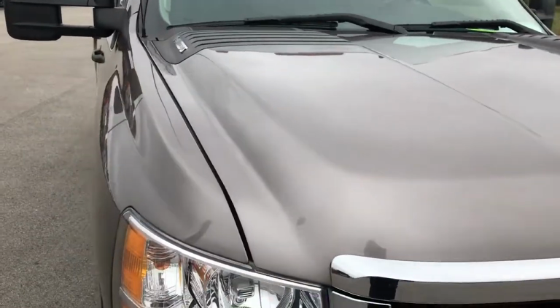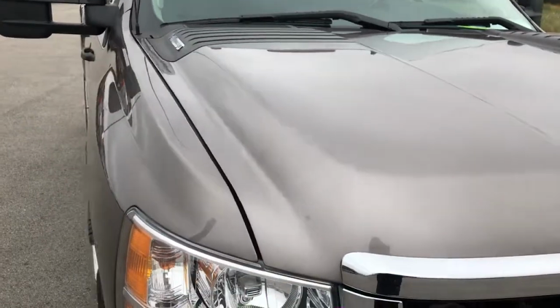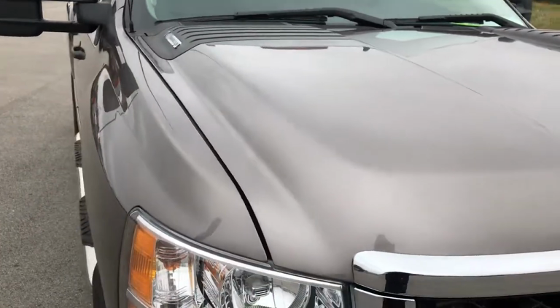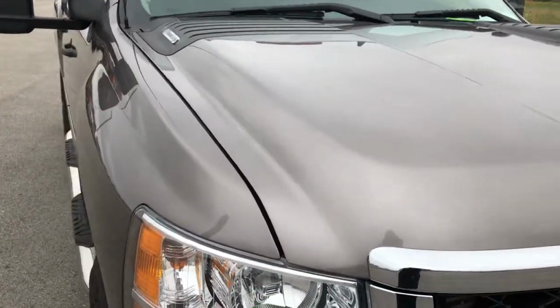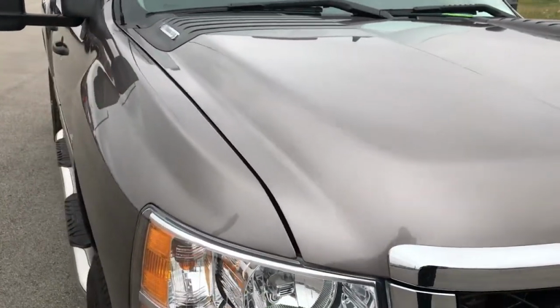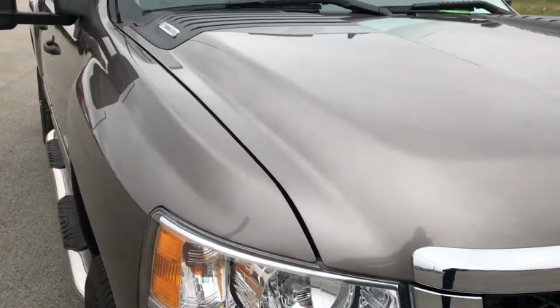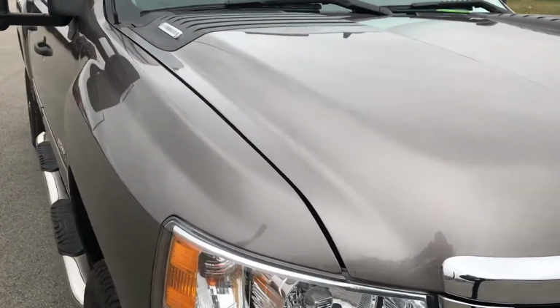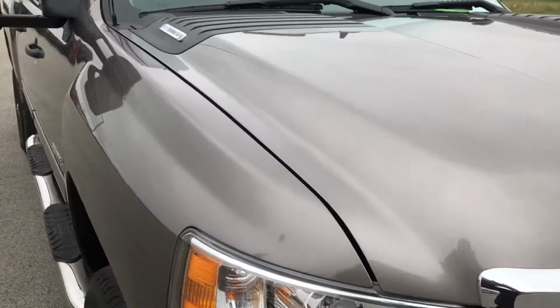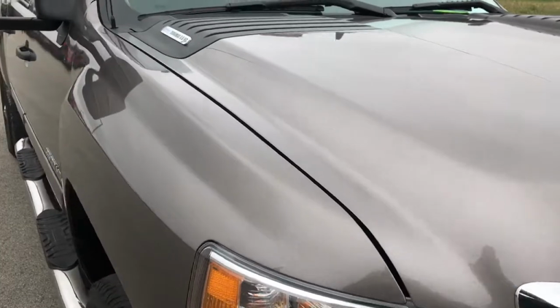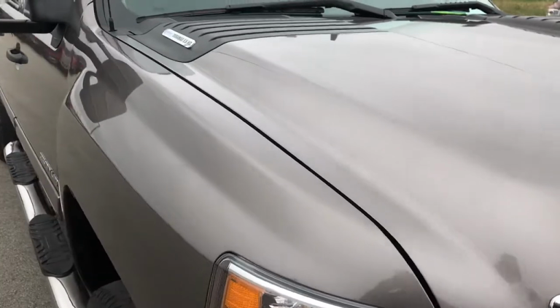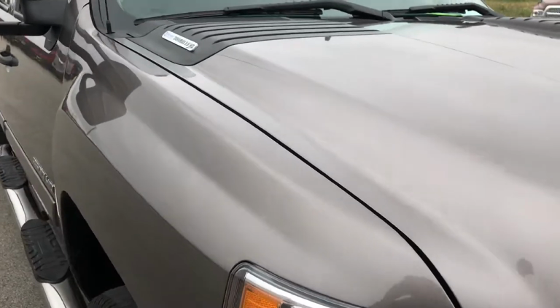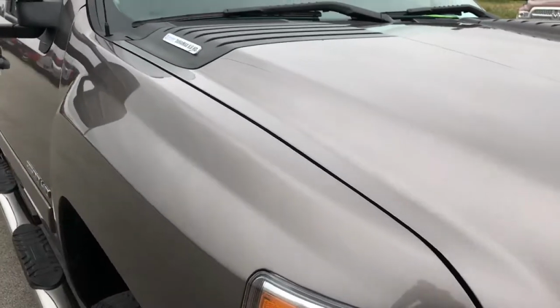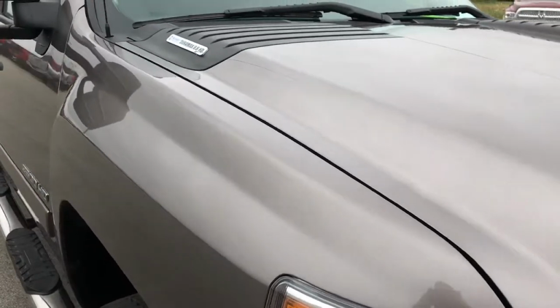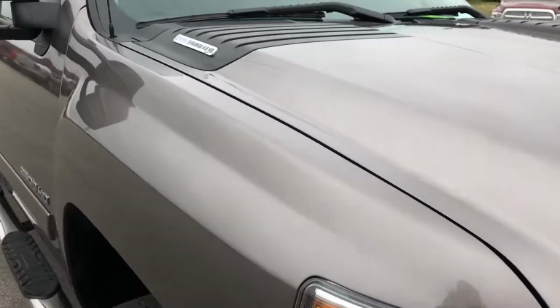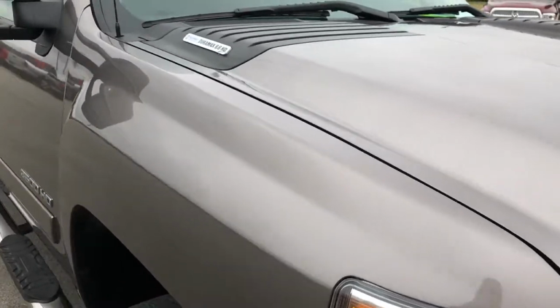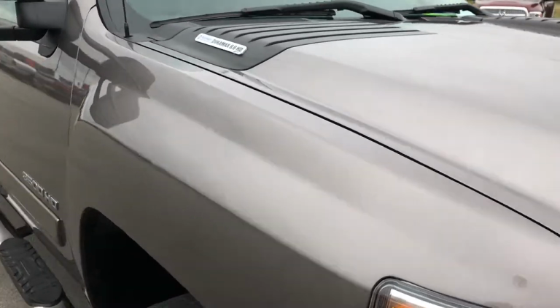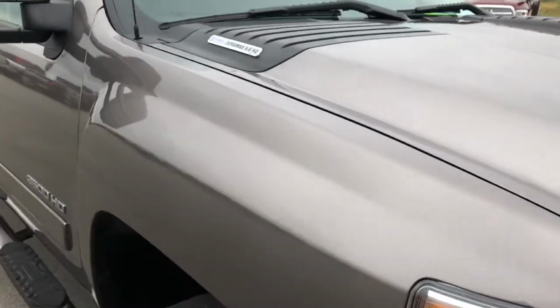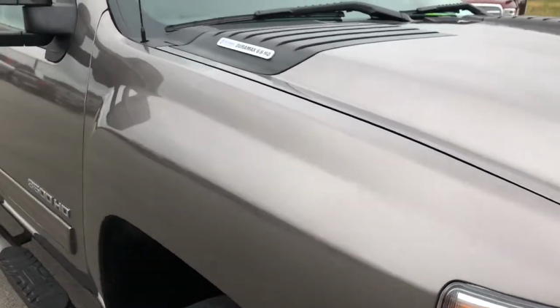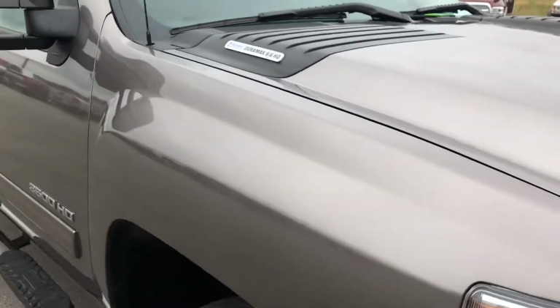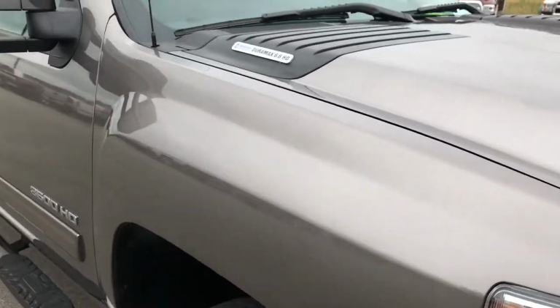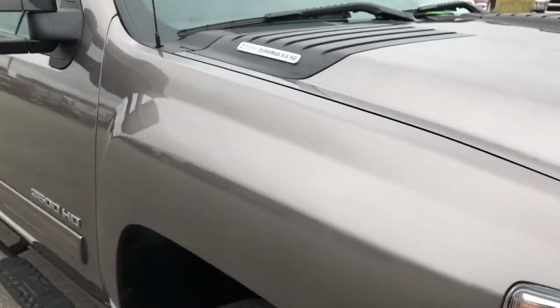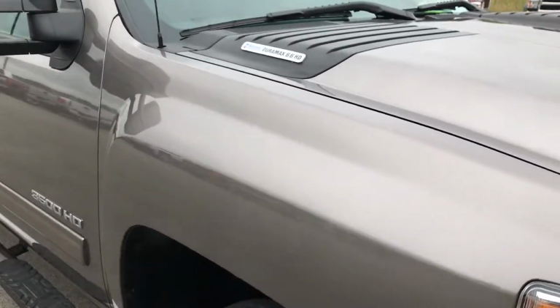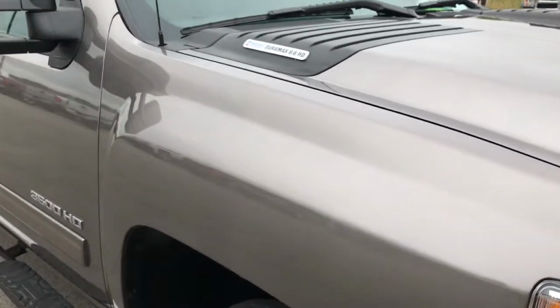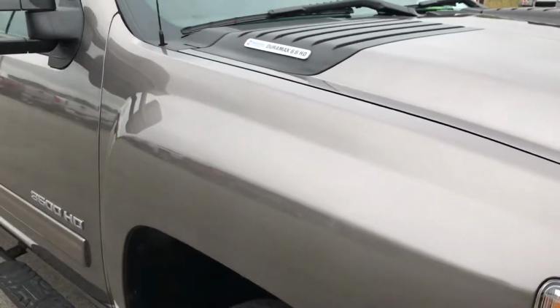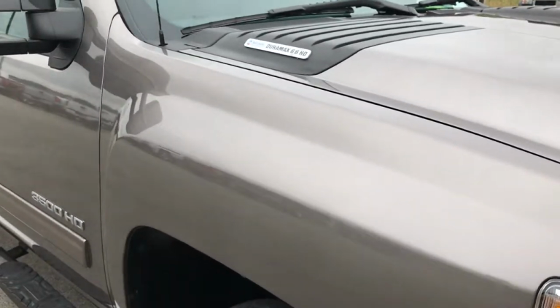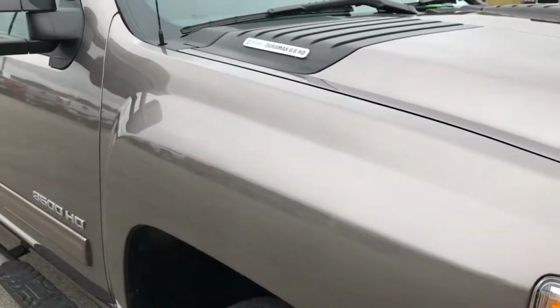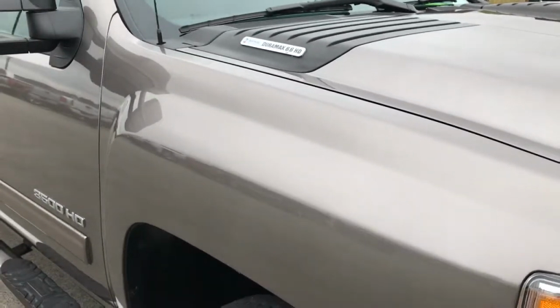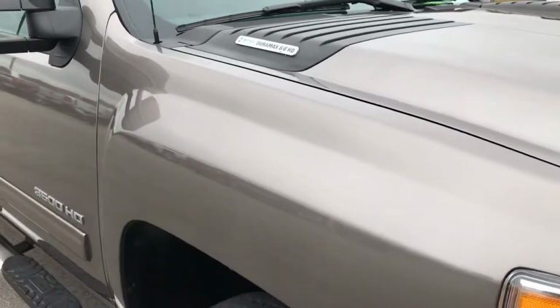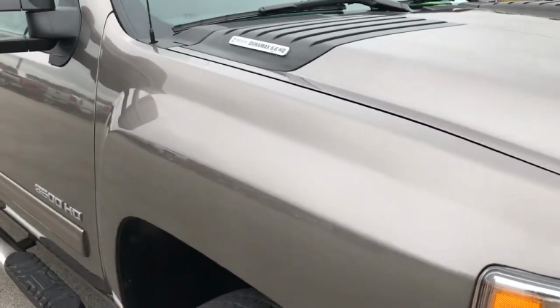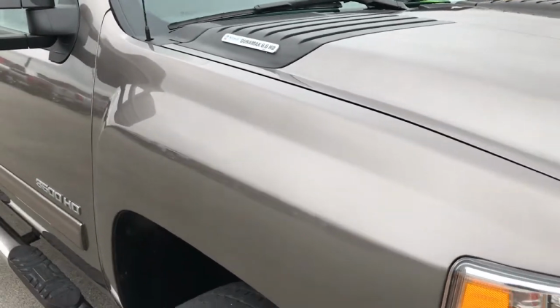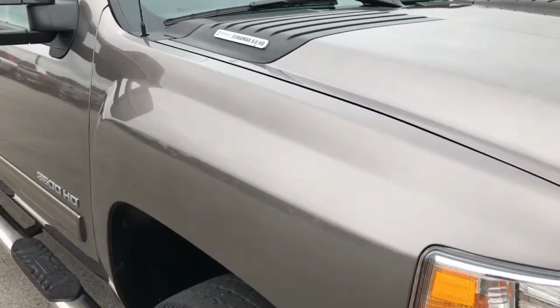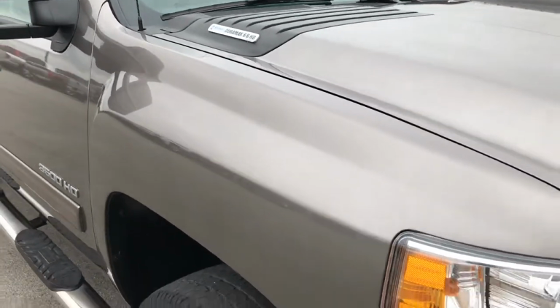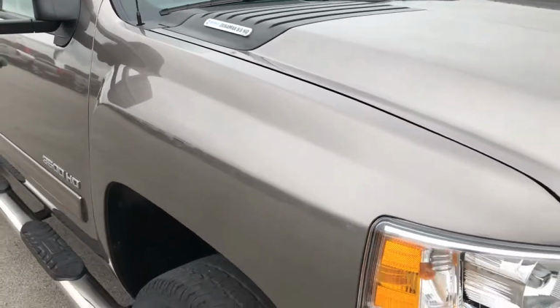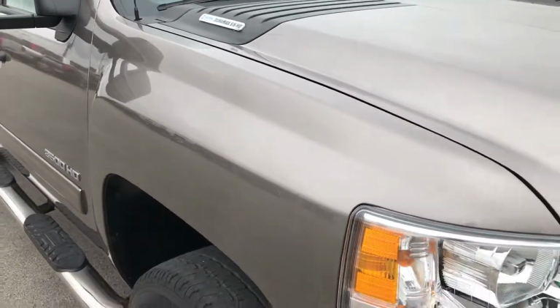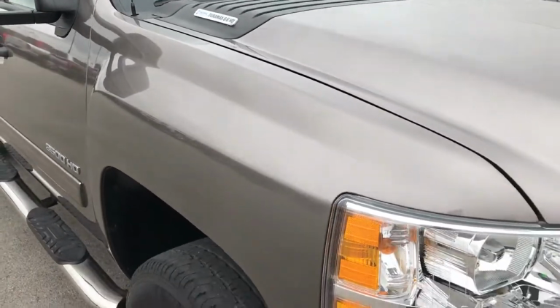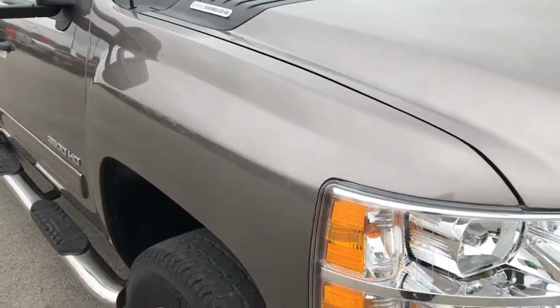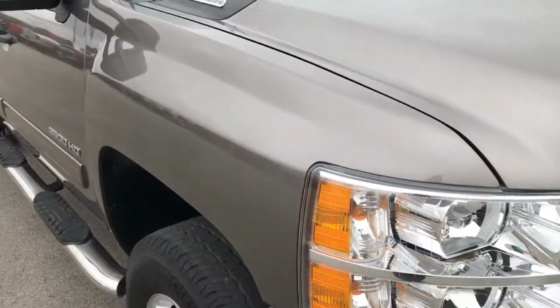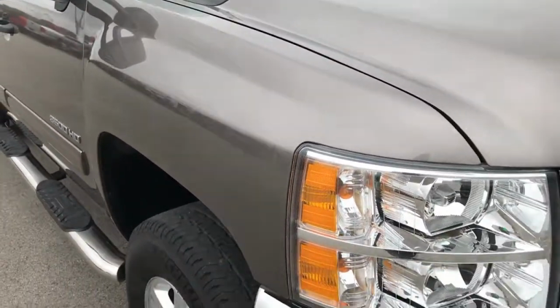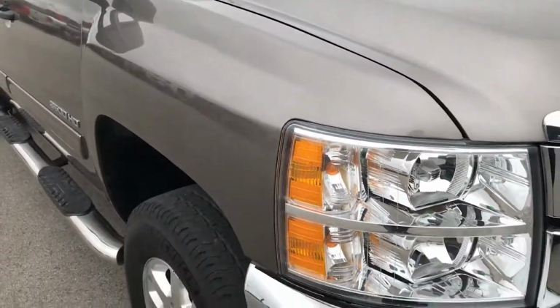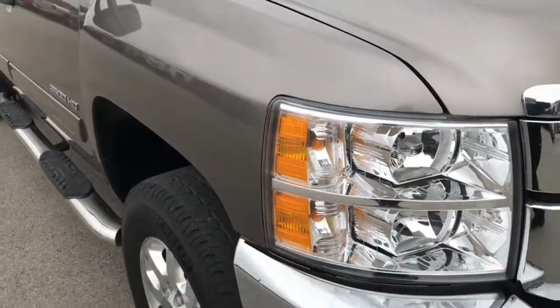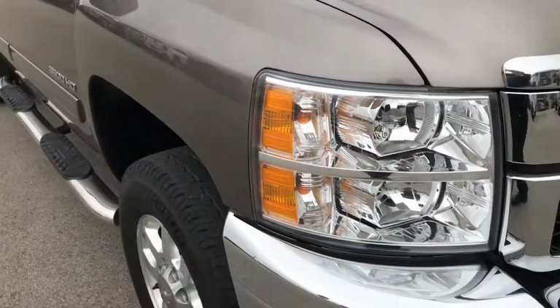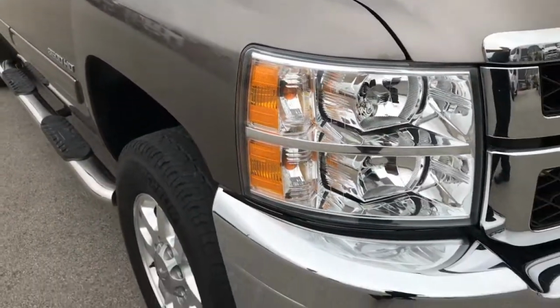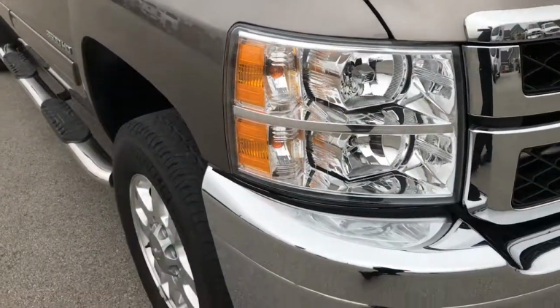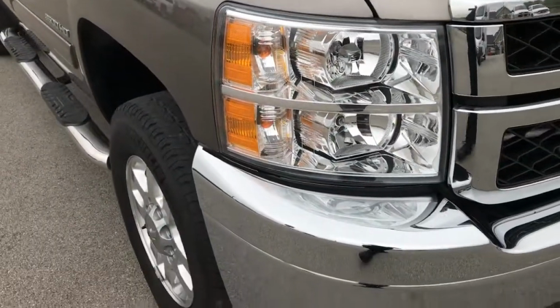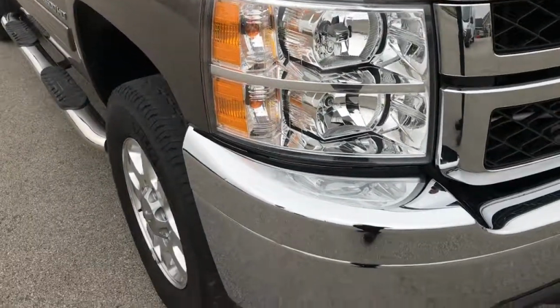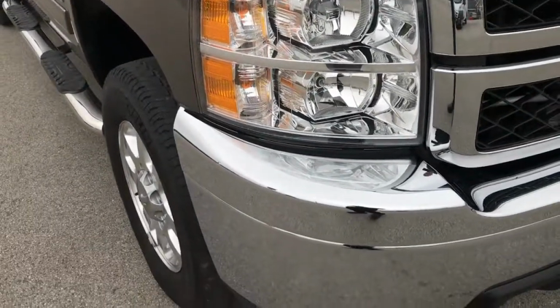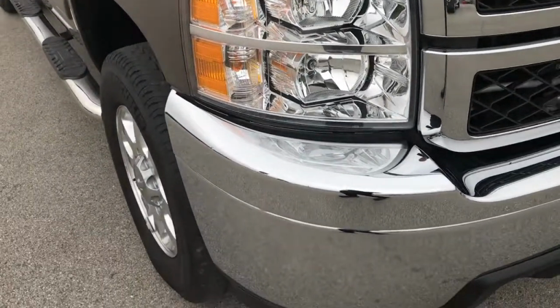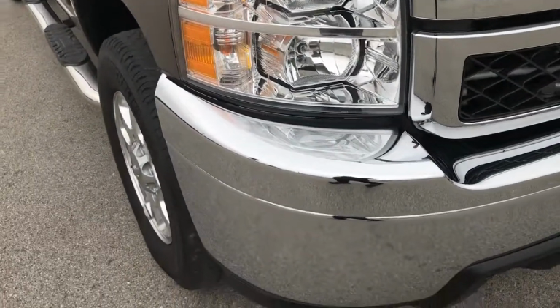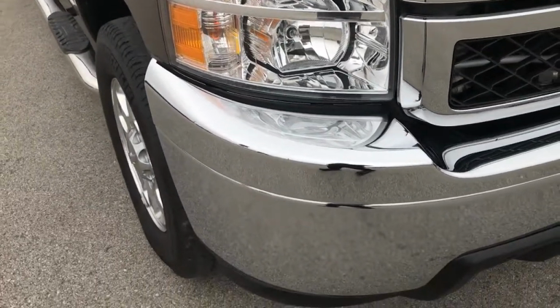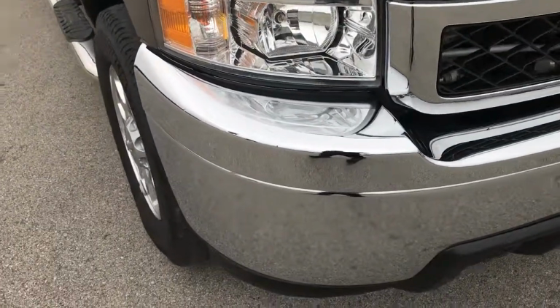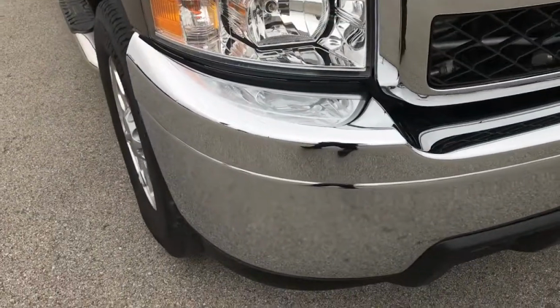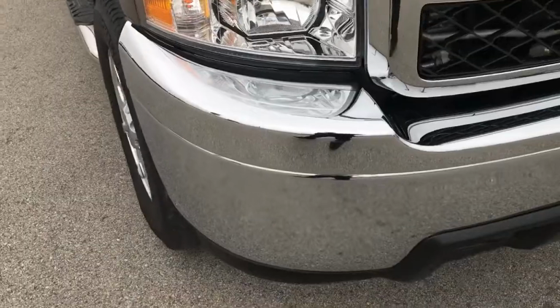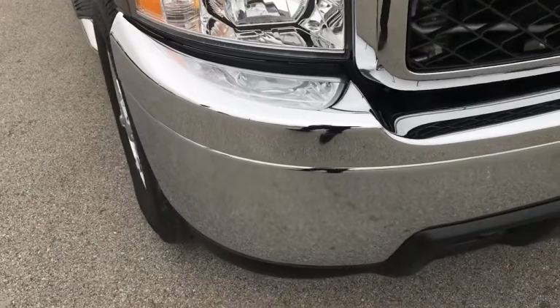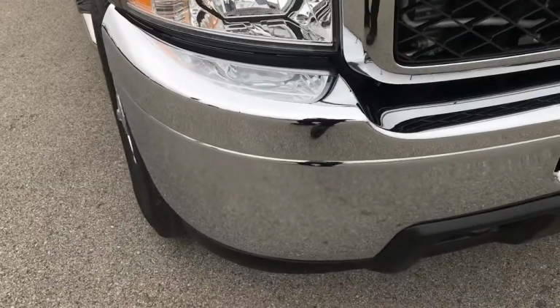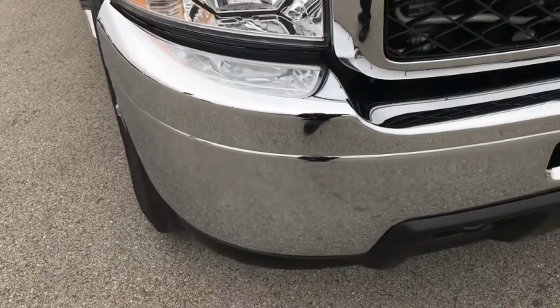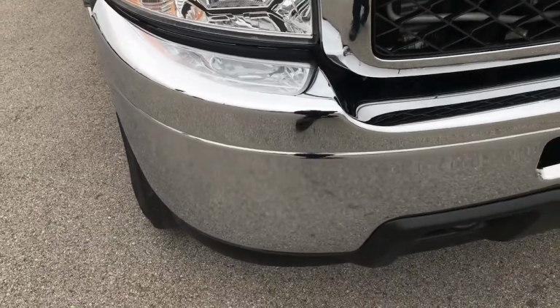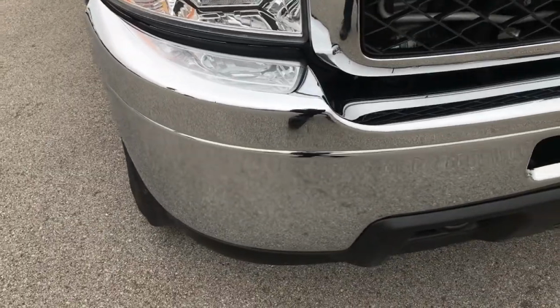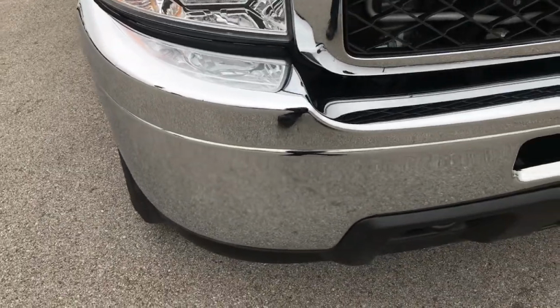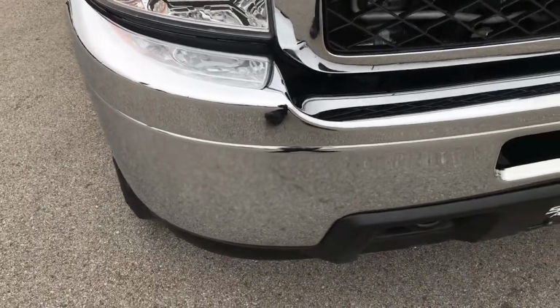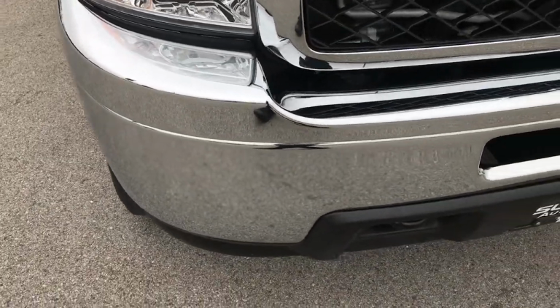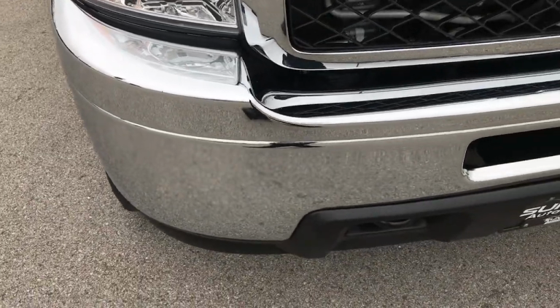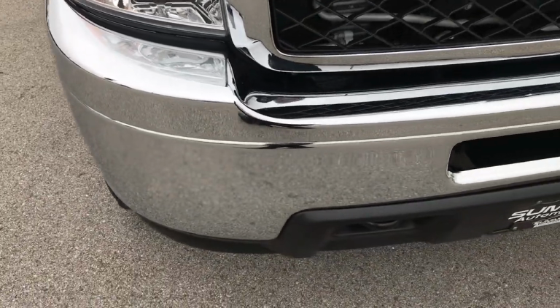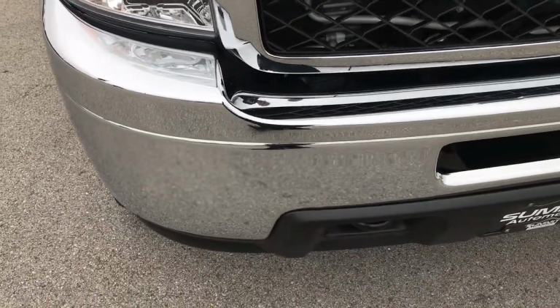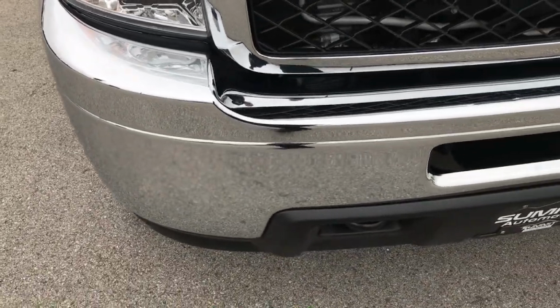This truck has a 6.6 liter Duramax diesel with the LML motor which gives you 397 horsepower.